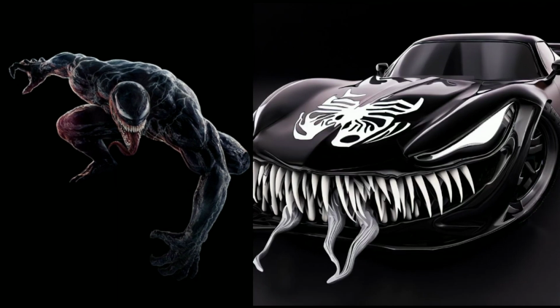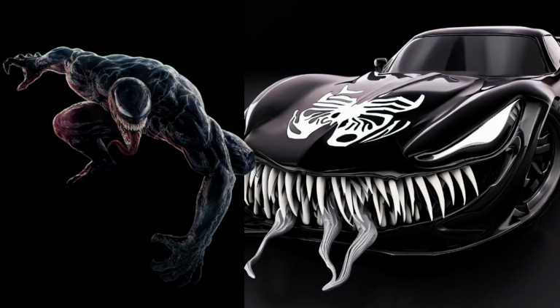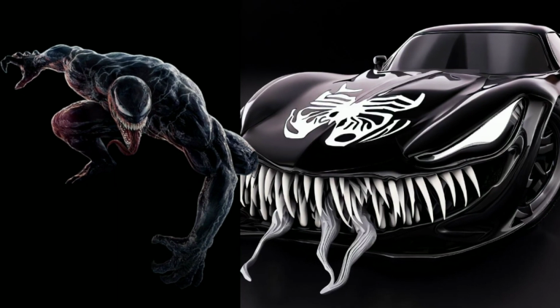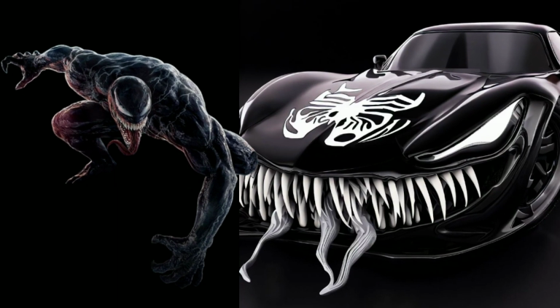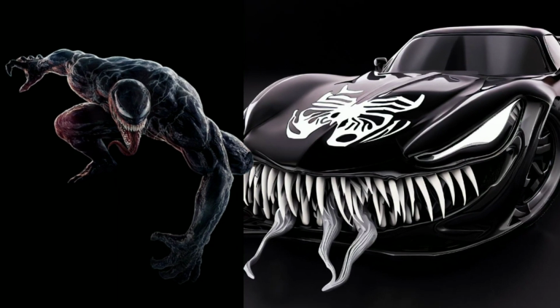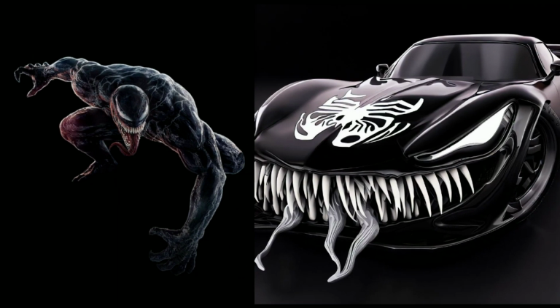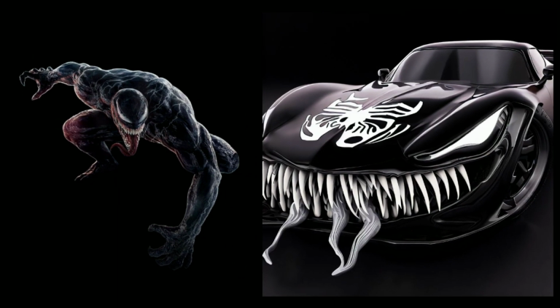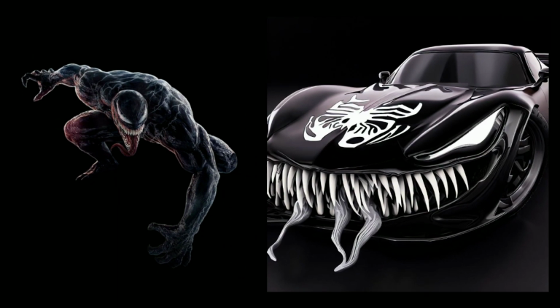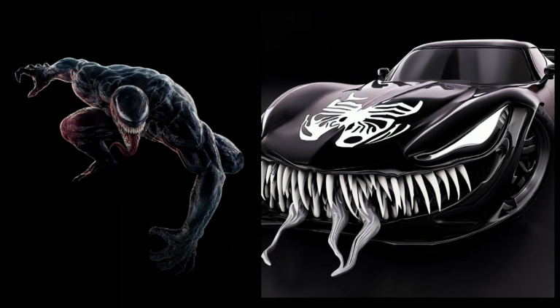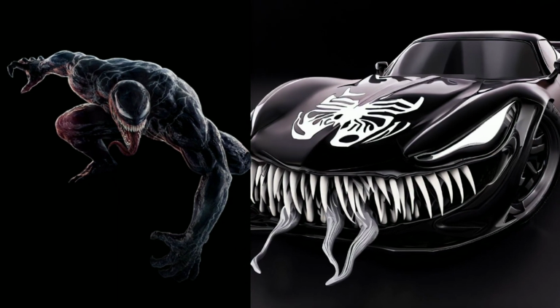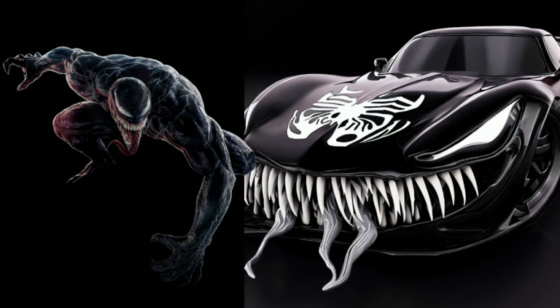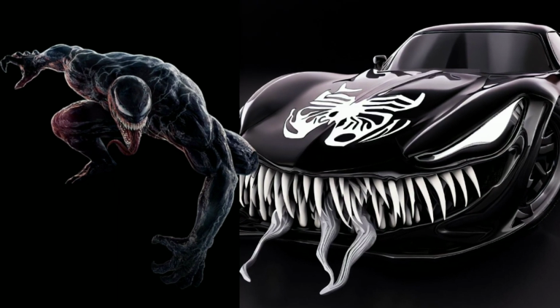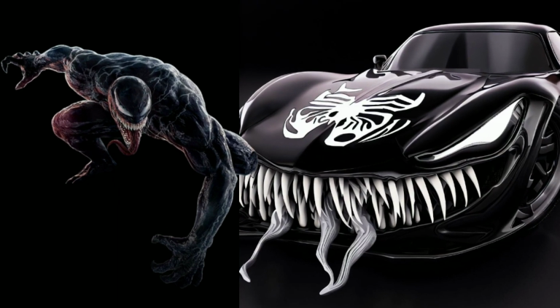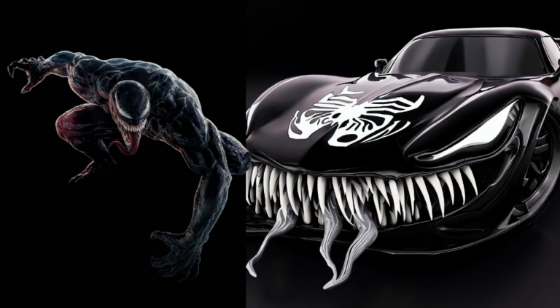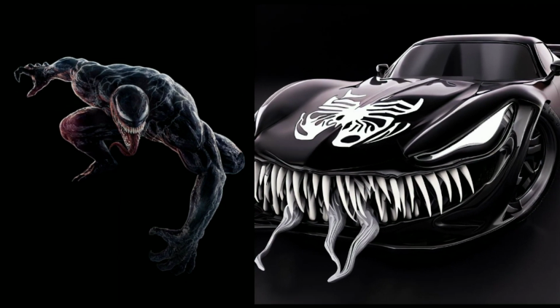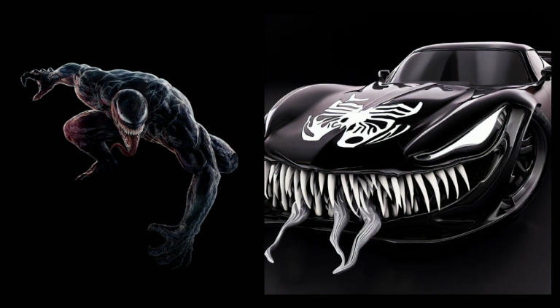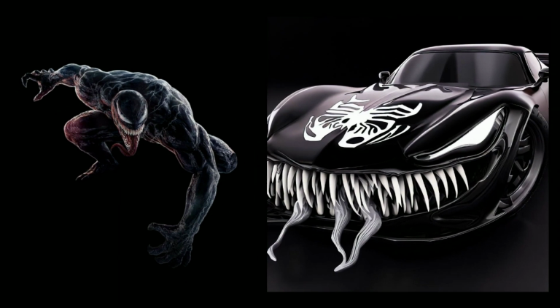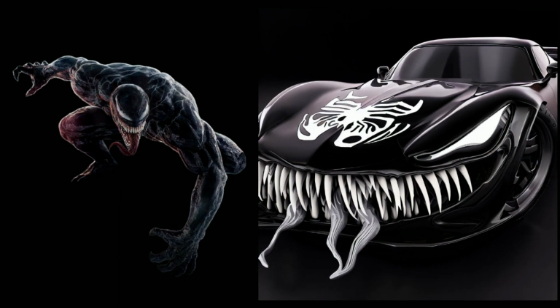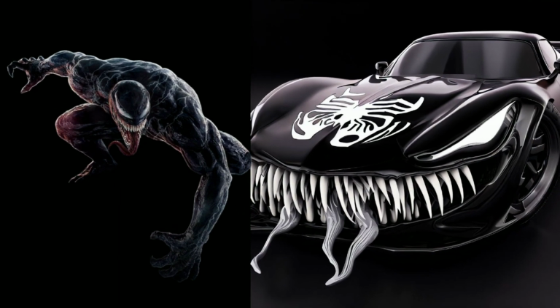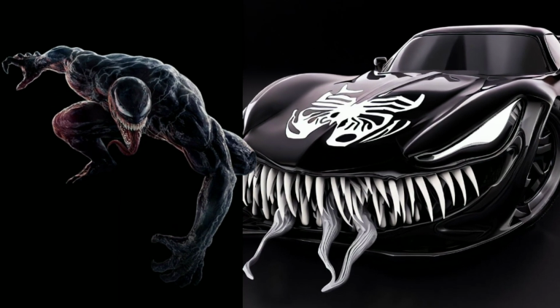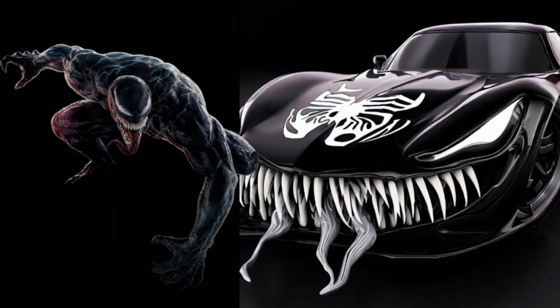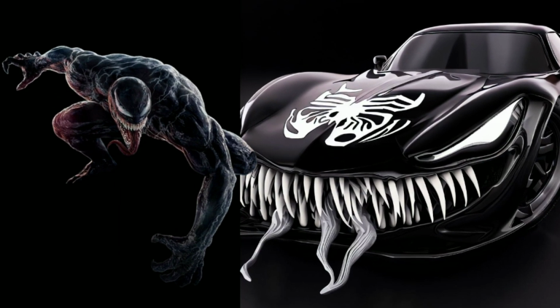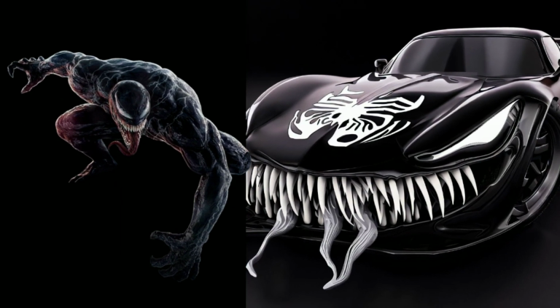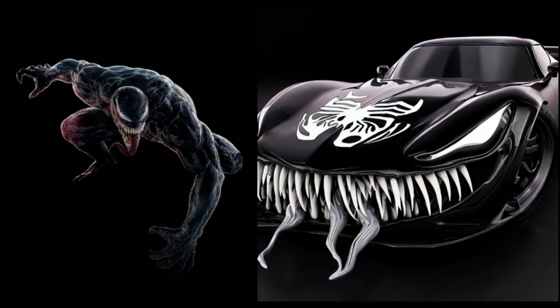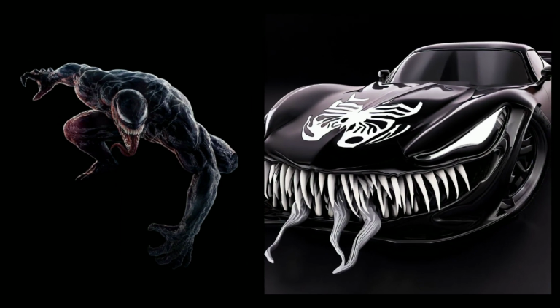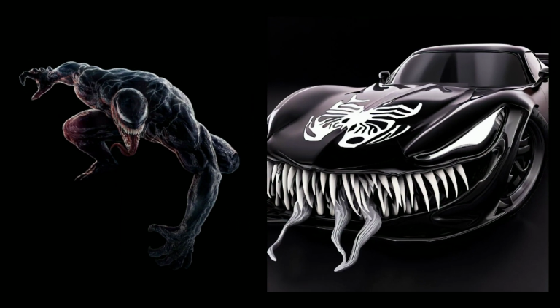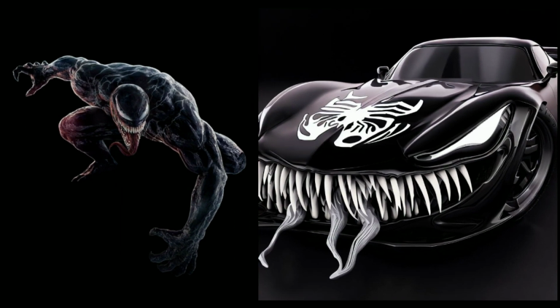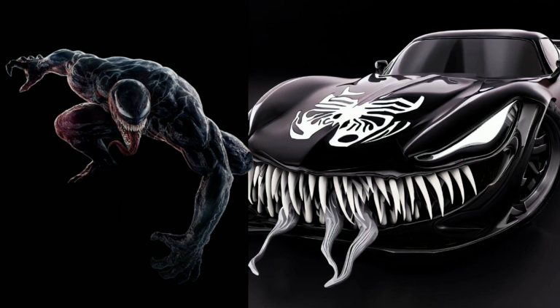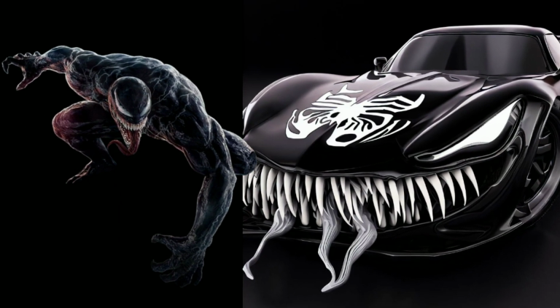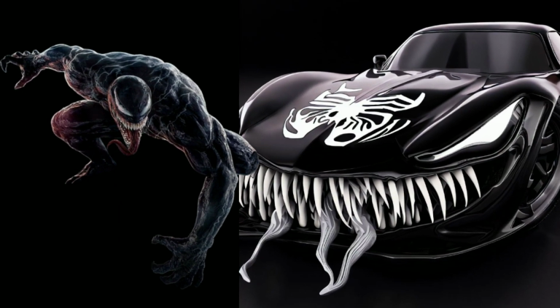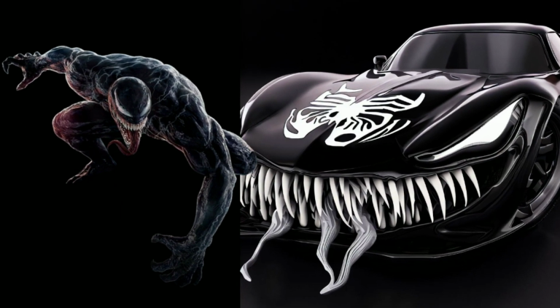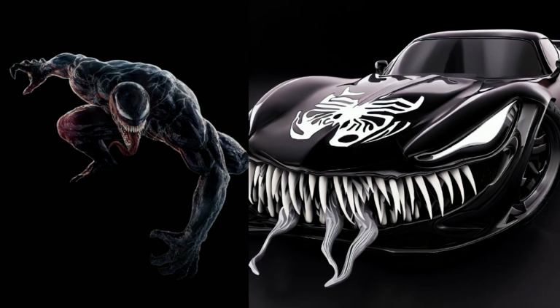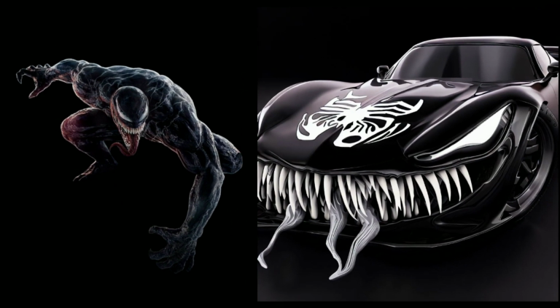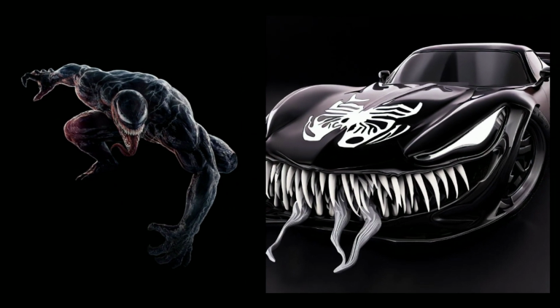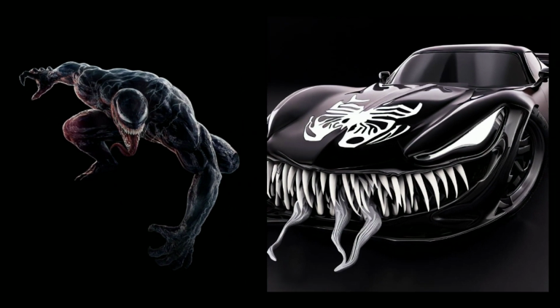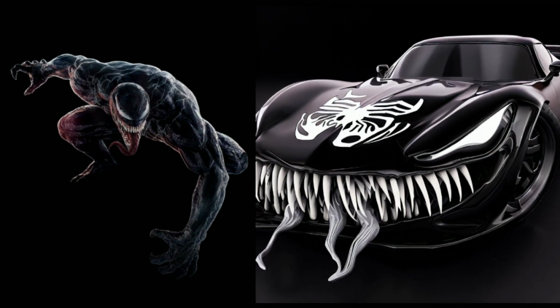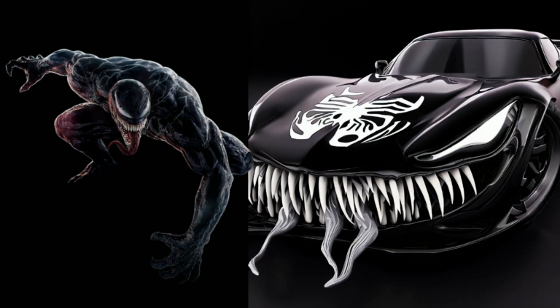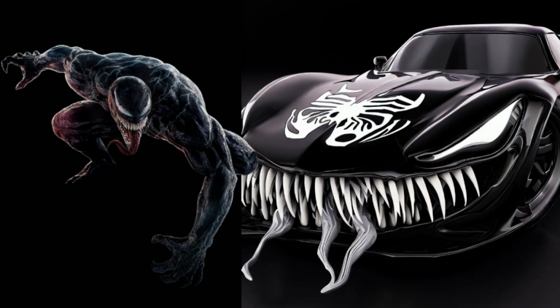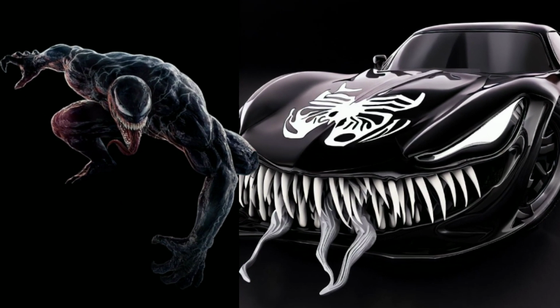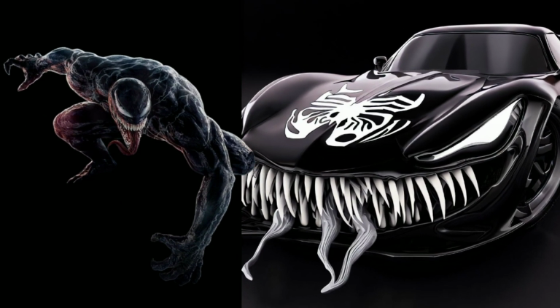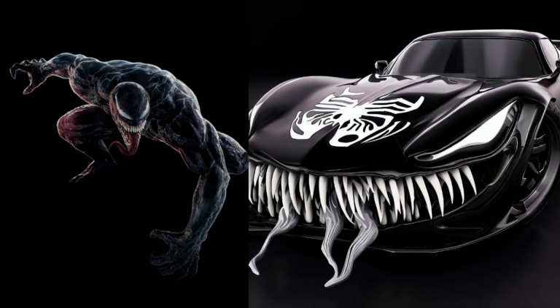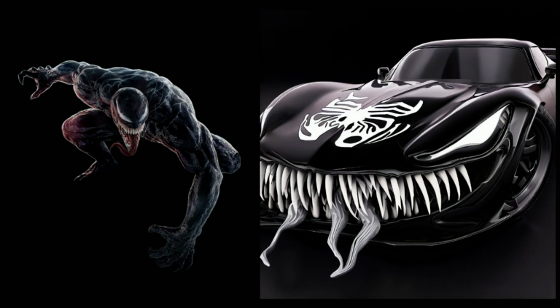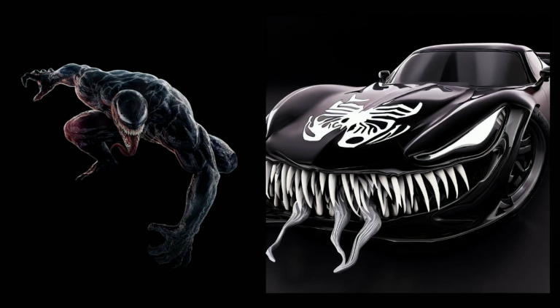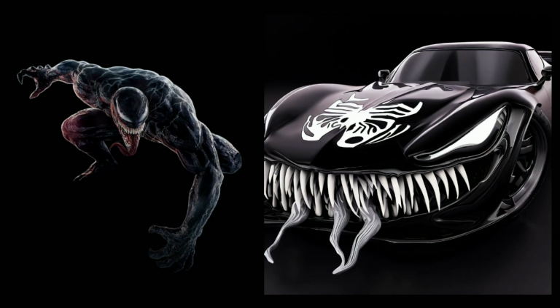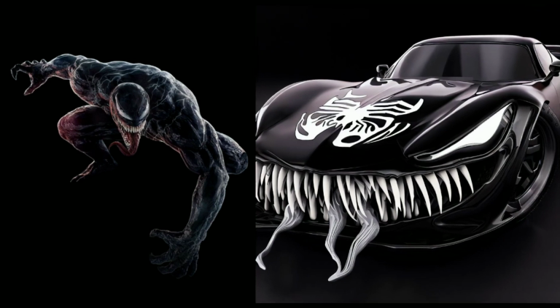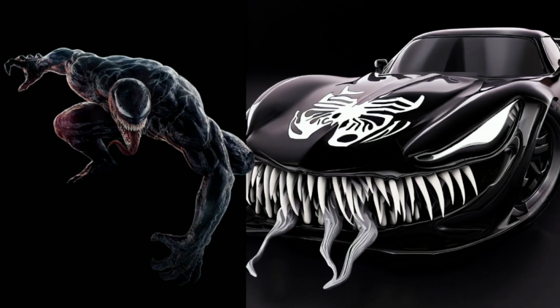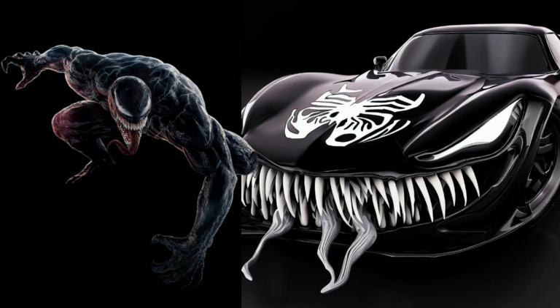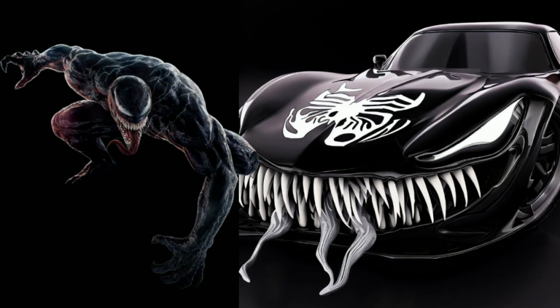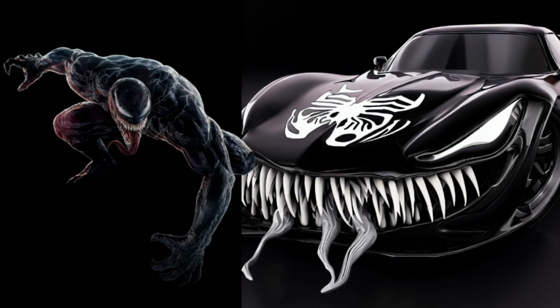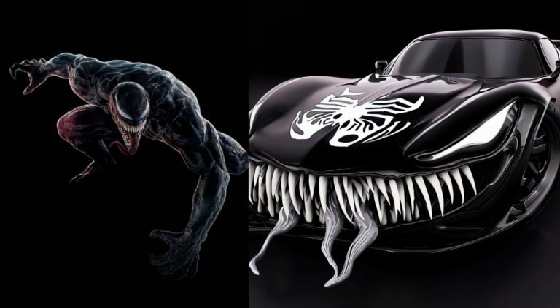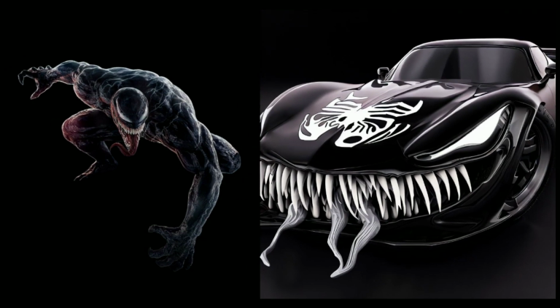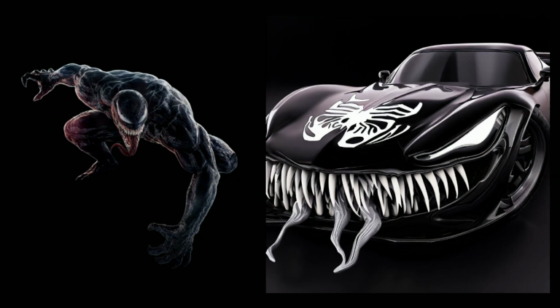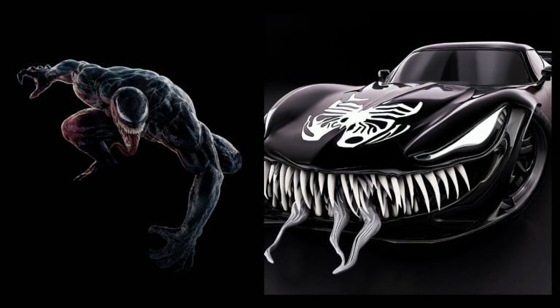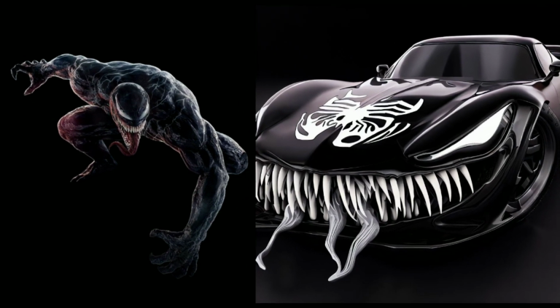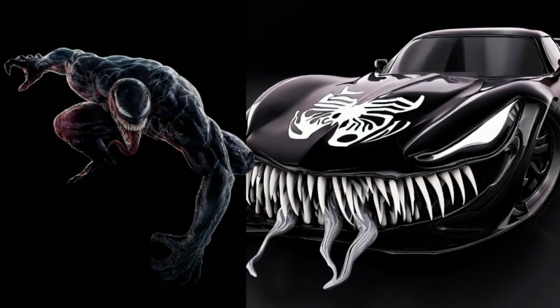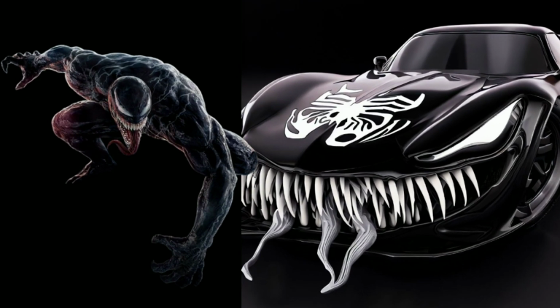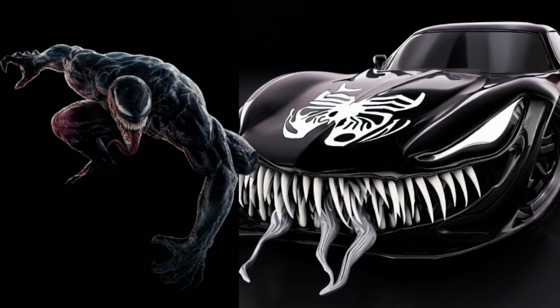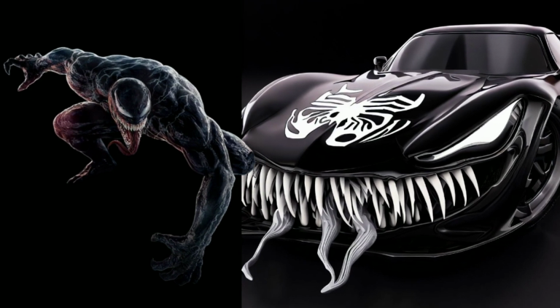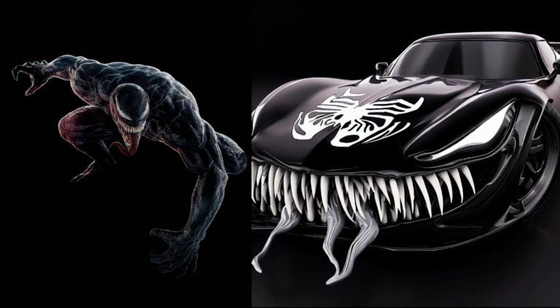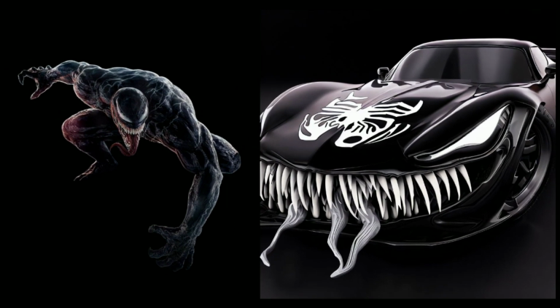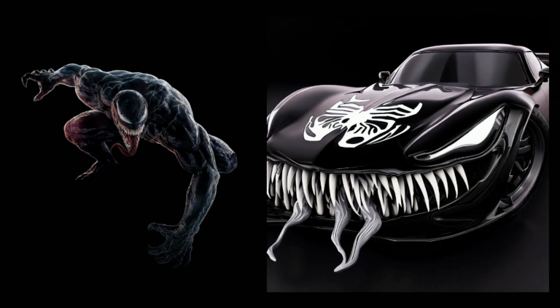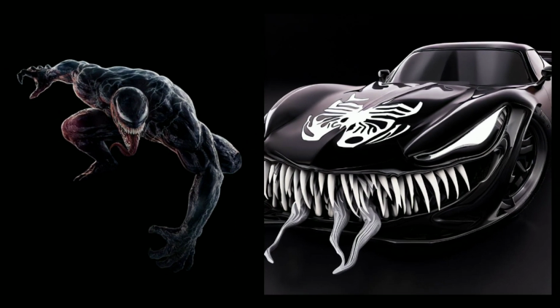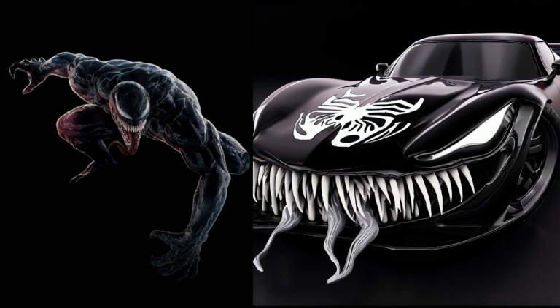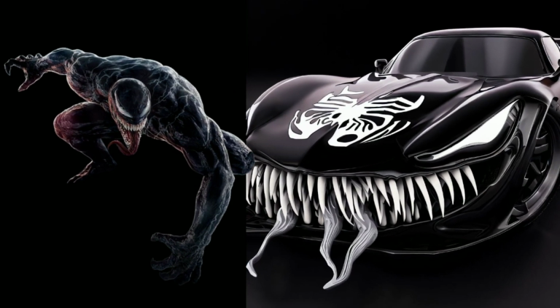Embrace the darkness with the Venom themed car. Its sleek black design and menacing details capture the essence of this formidable symbiote.